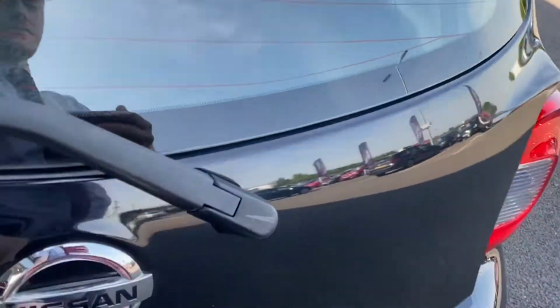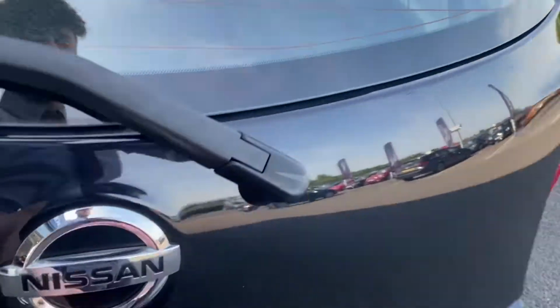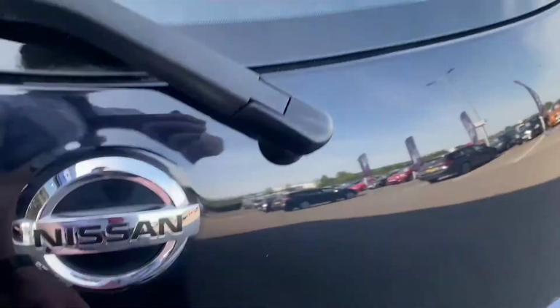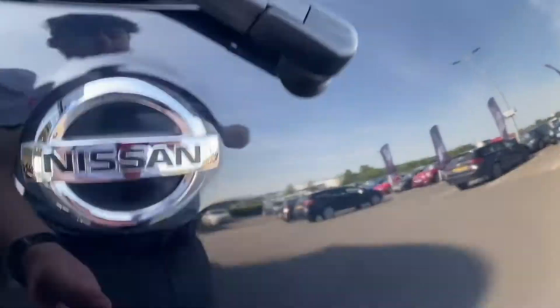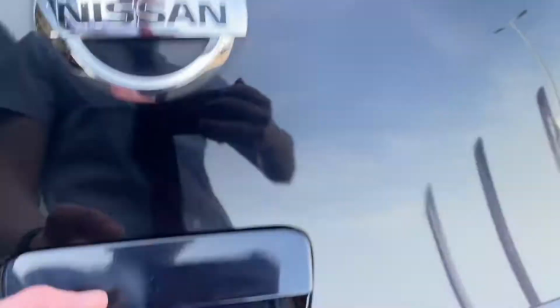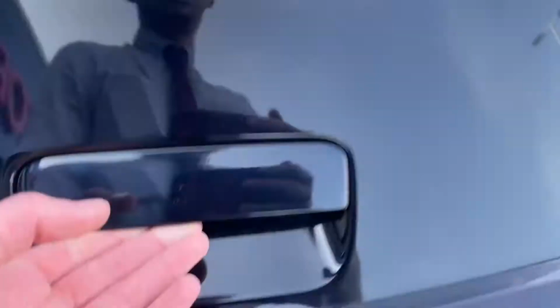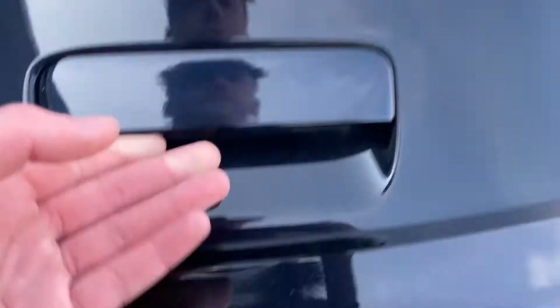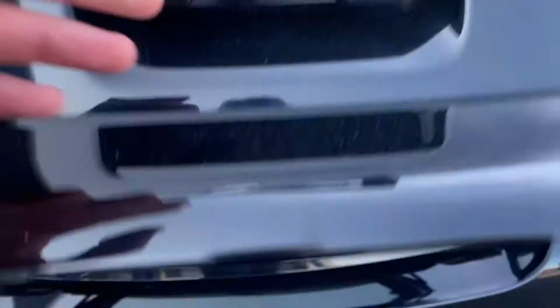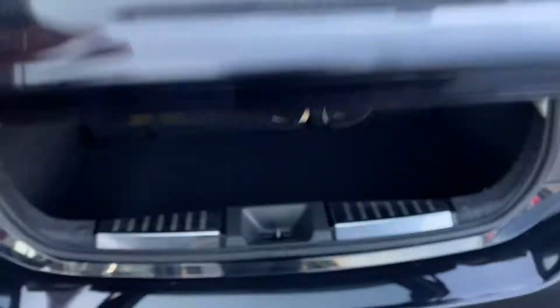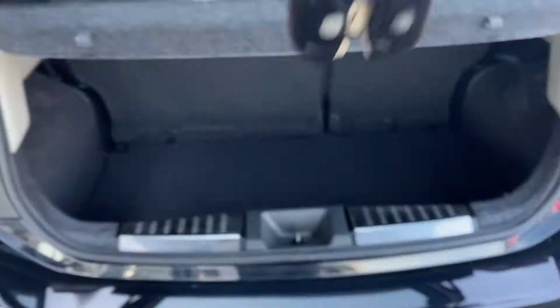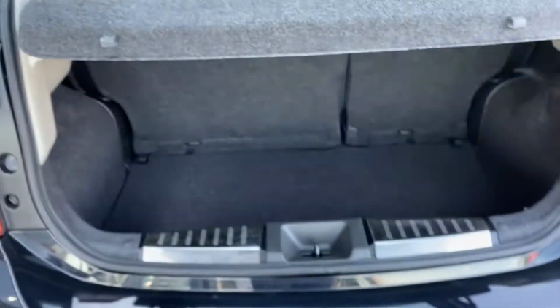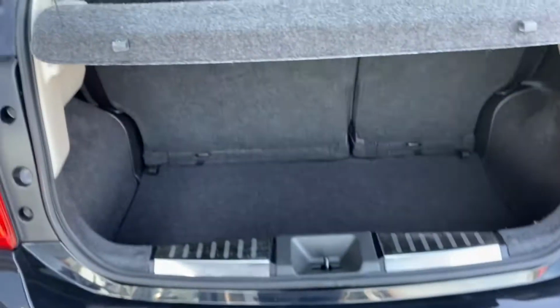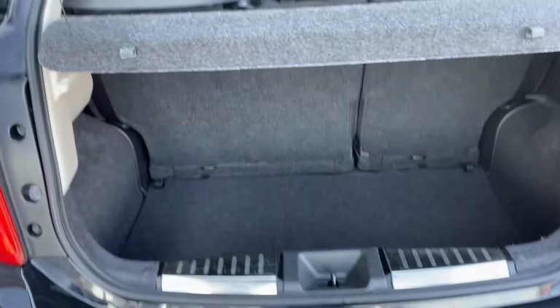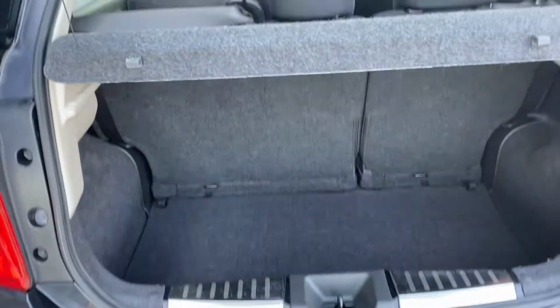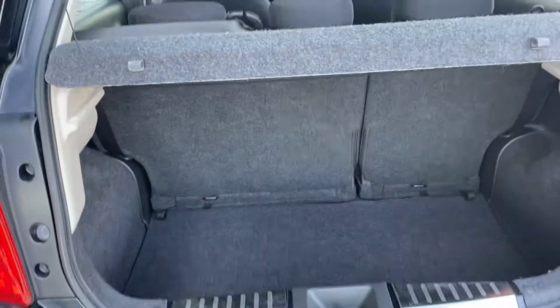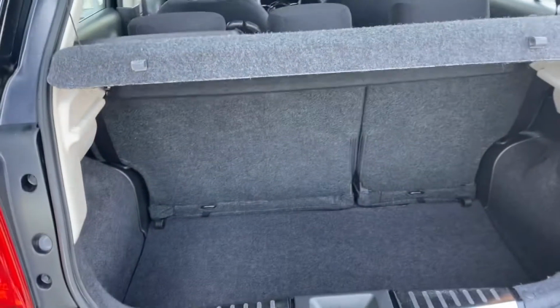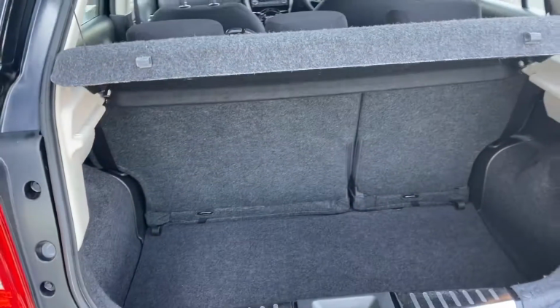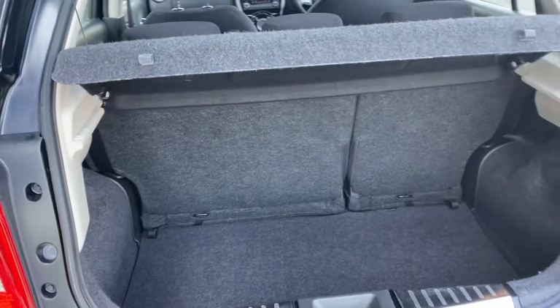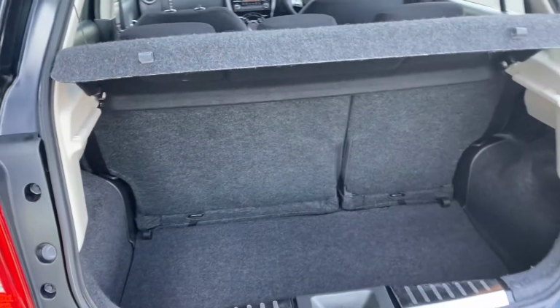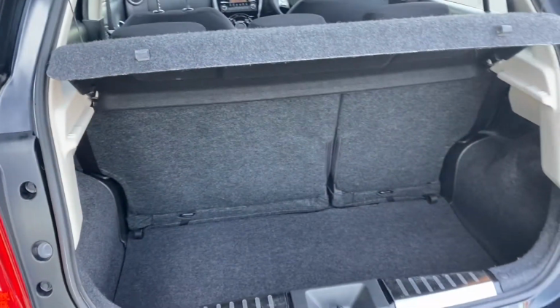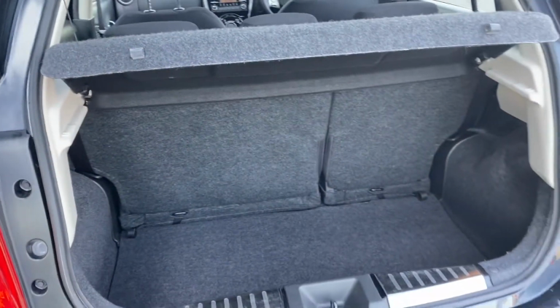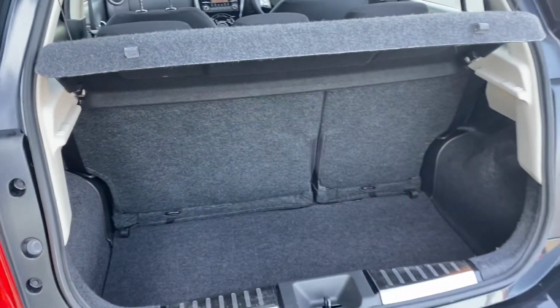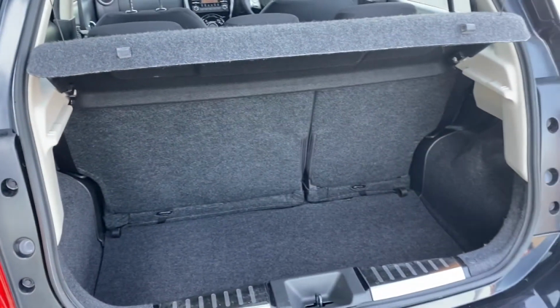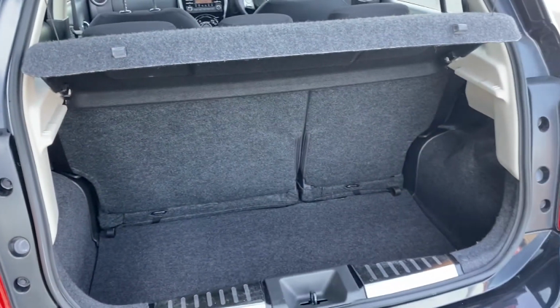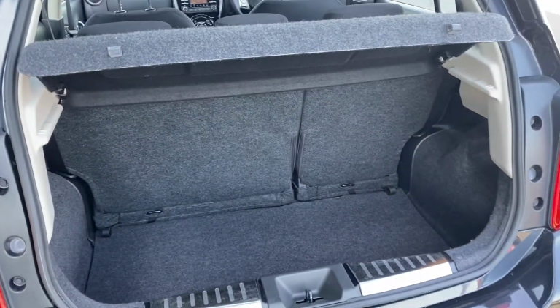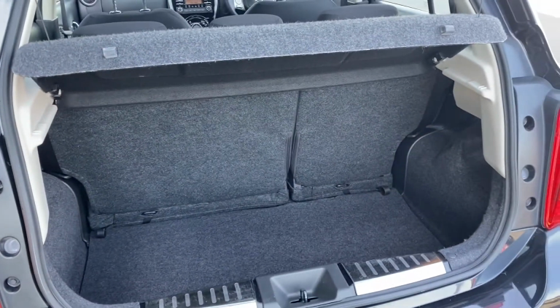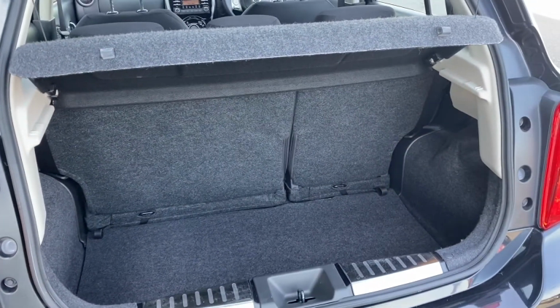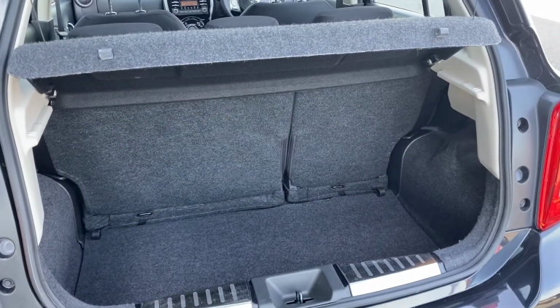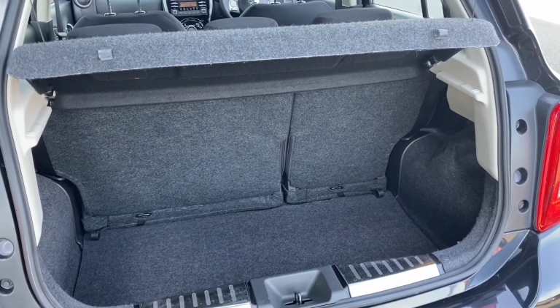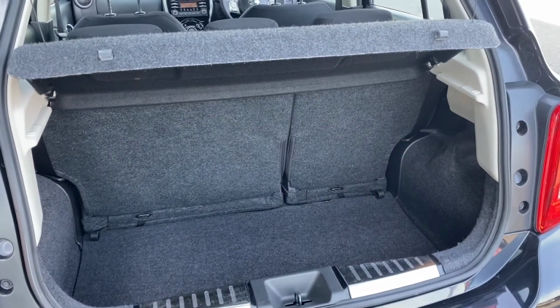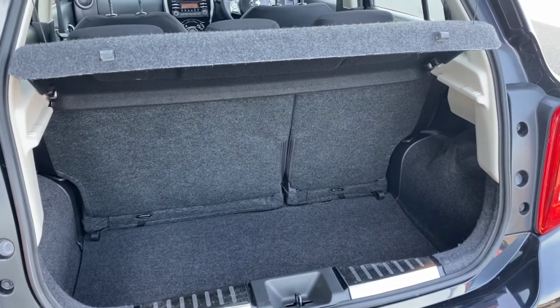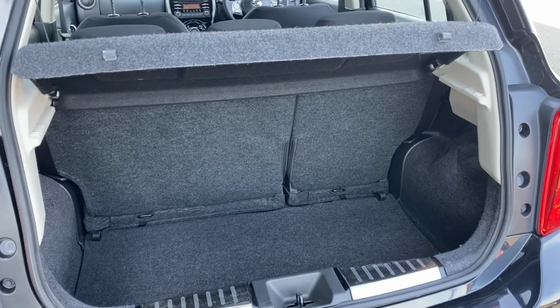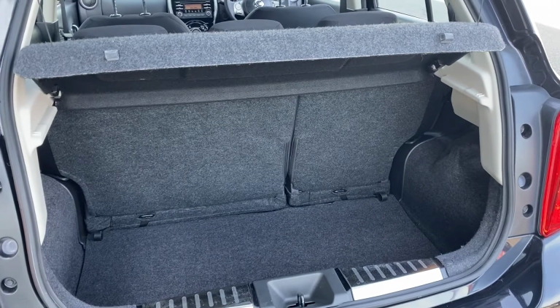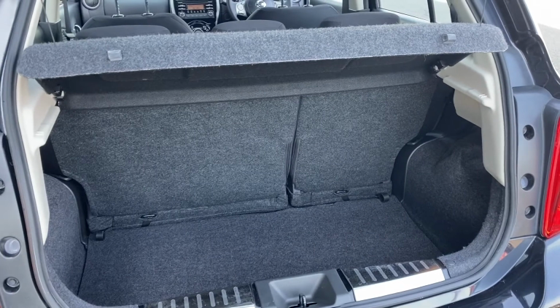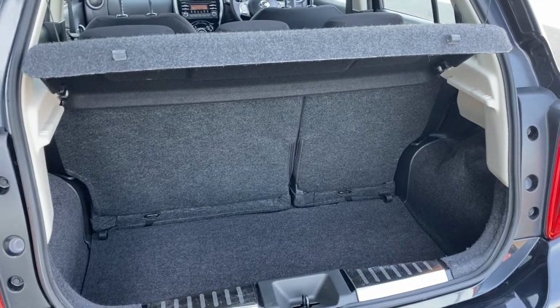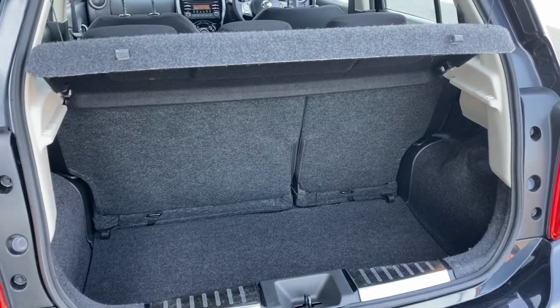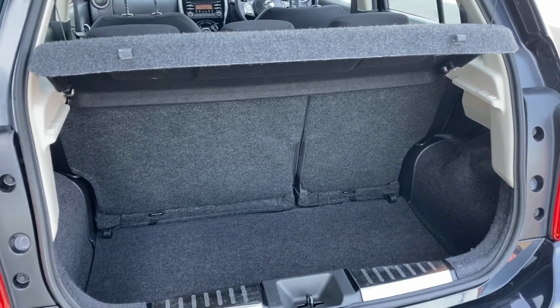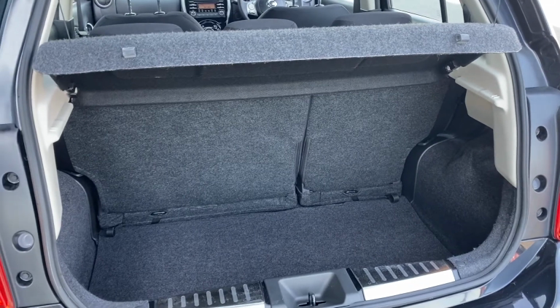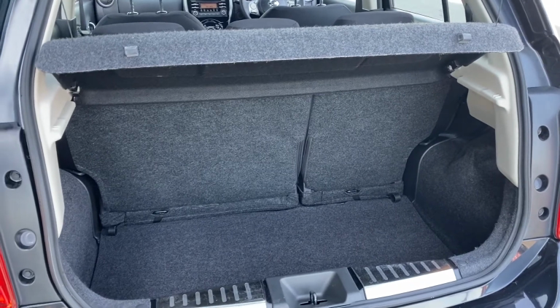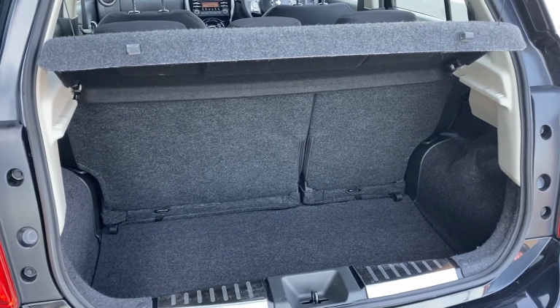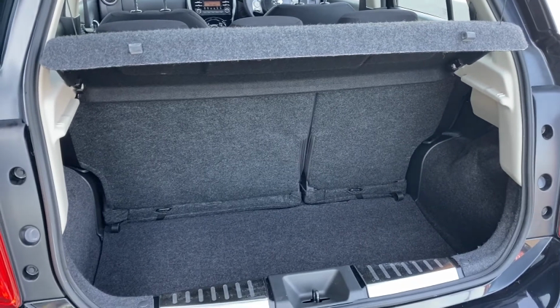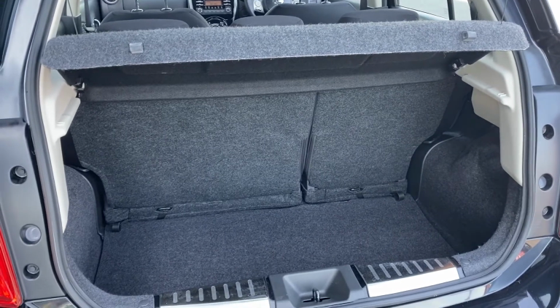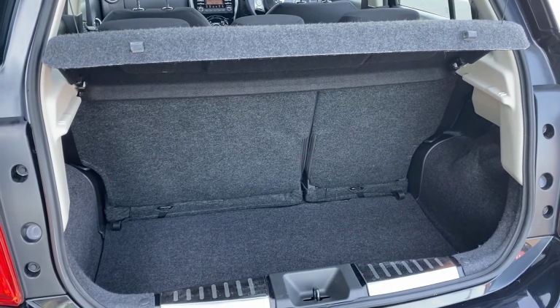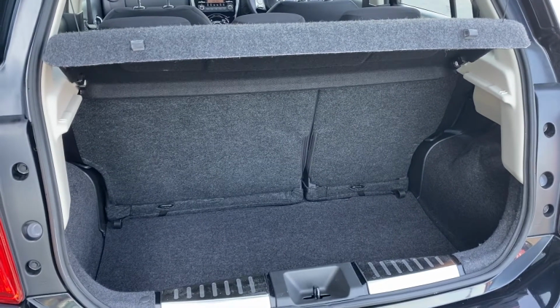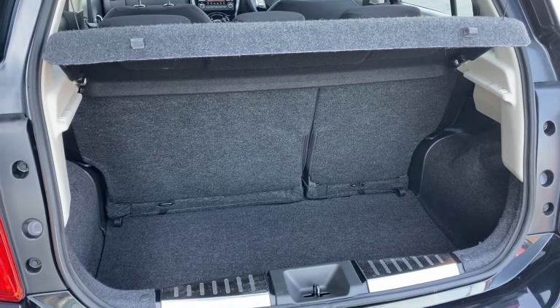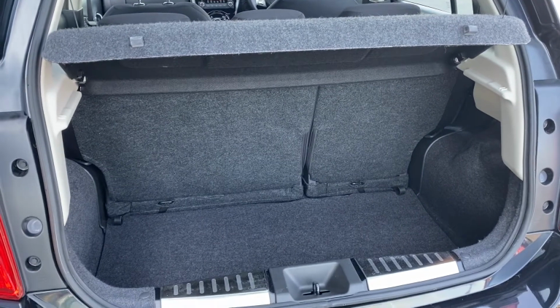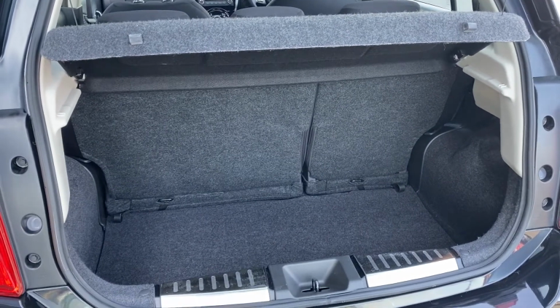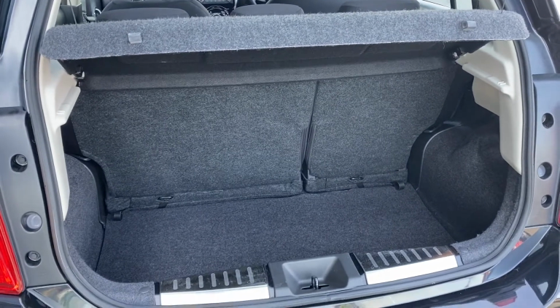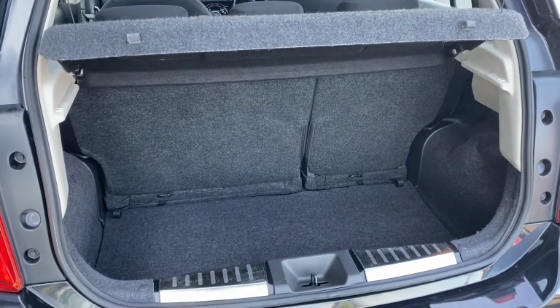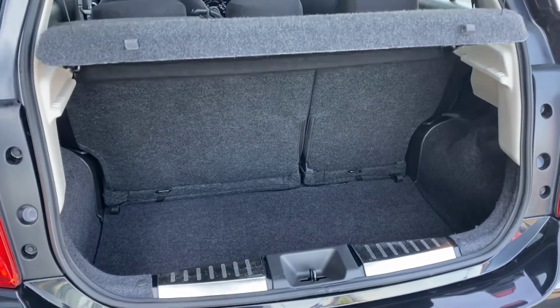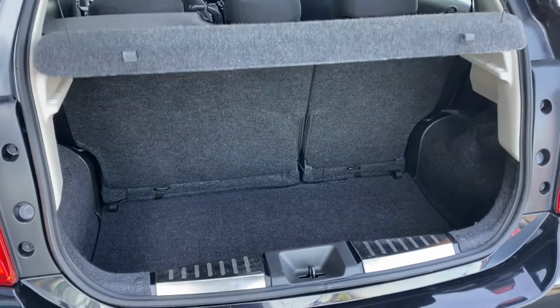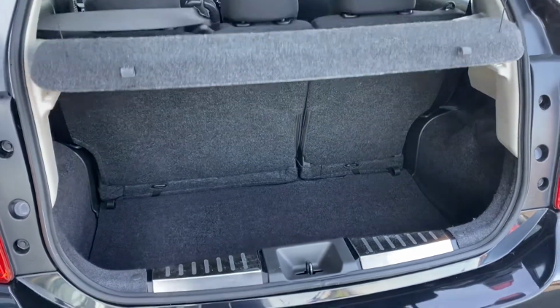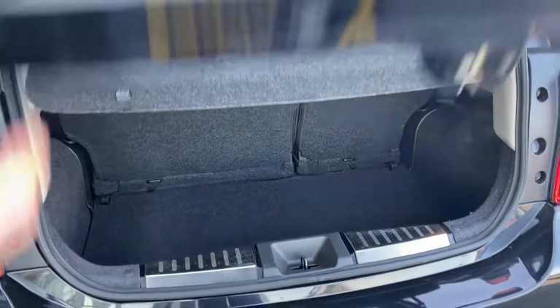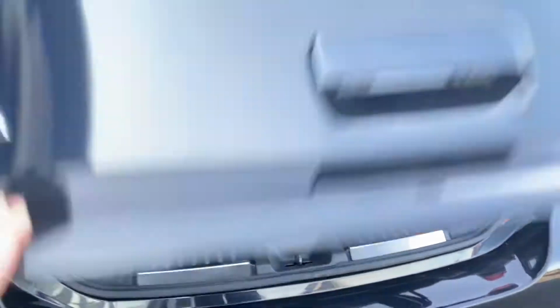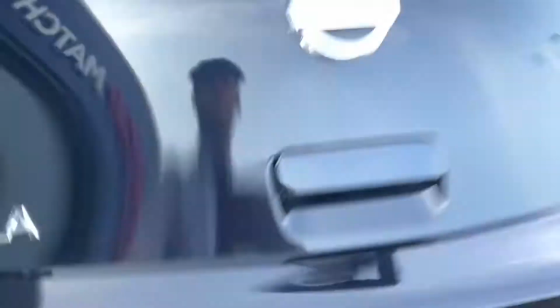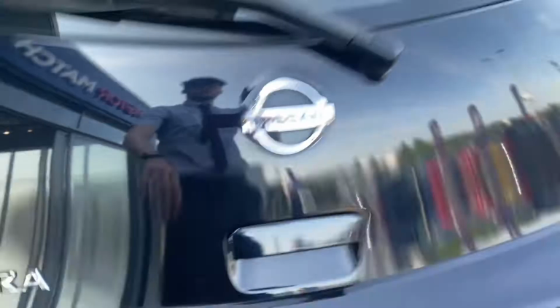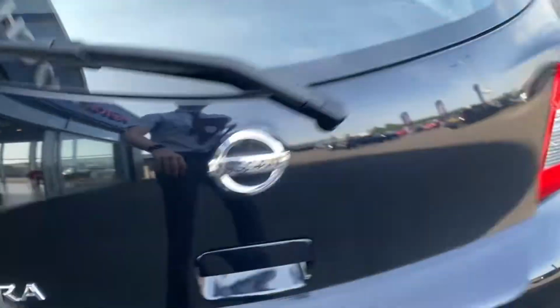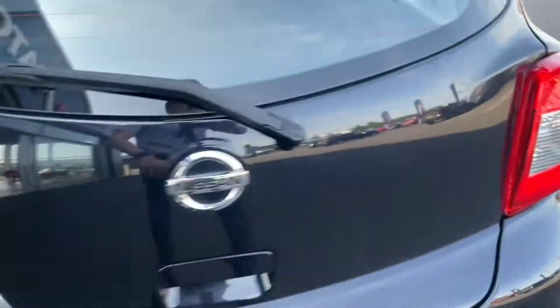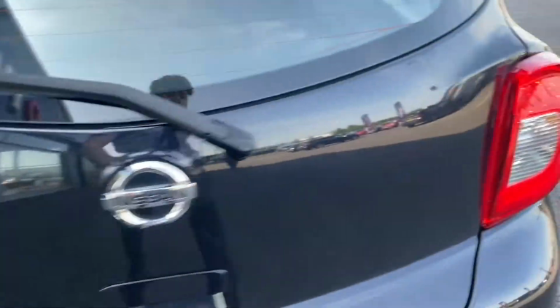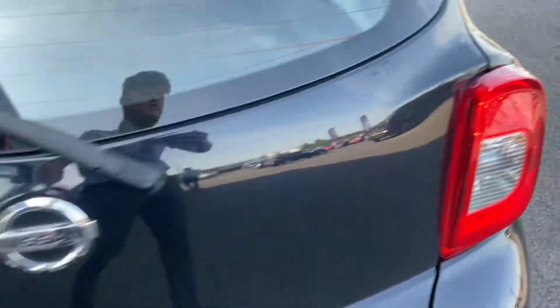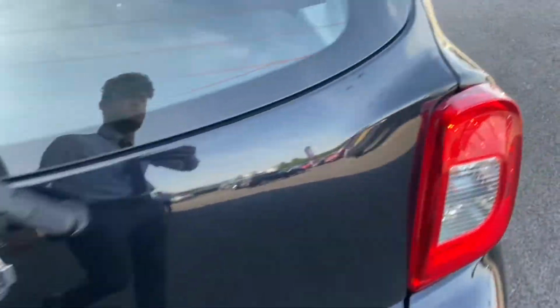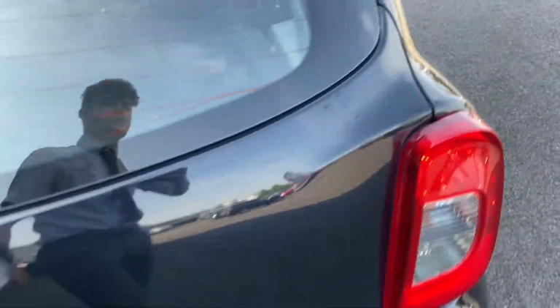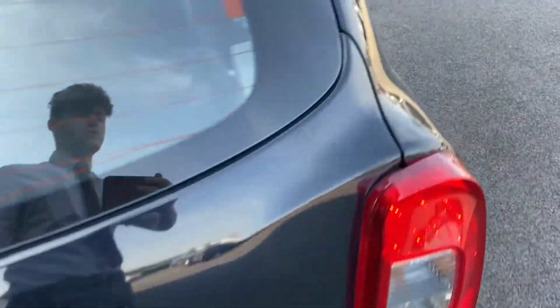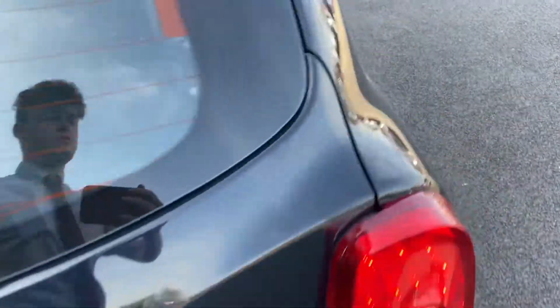Moving into the boot — again, there's a very decent amount of space in the boot there, considering the size of the car. You can also drop down the back seats if you need more room.